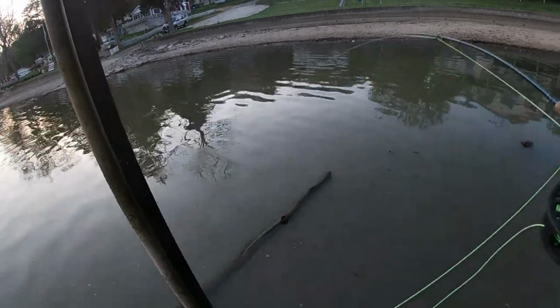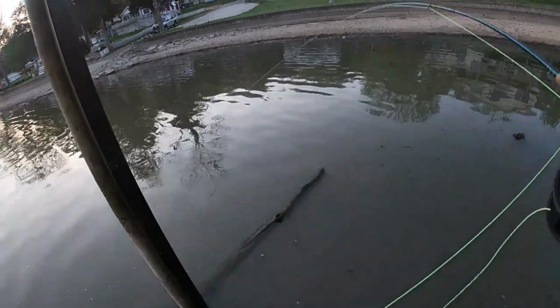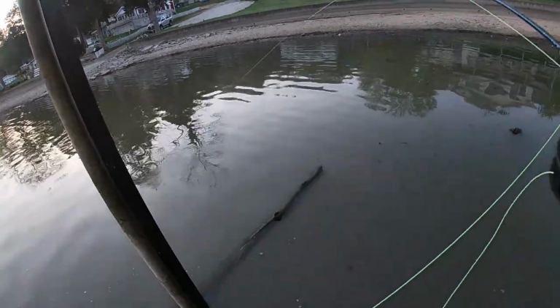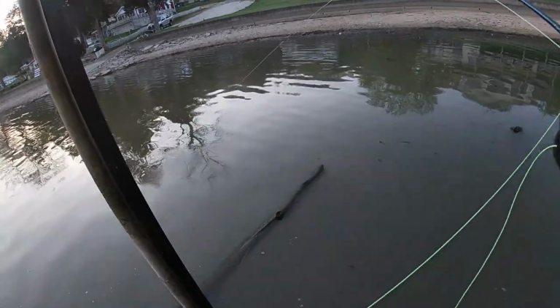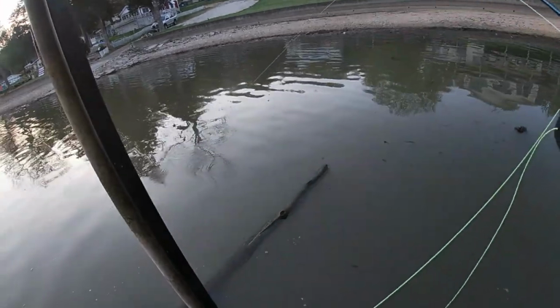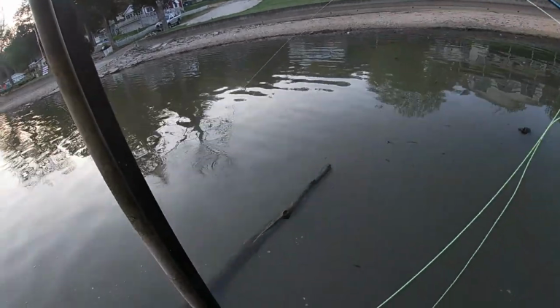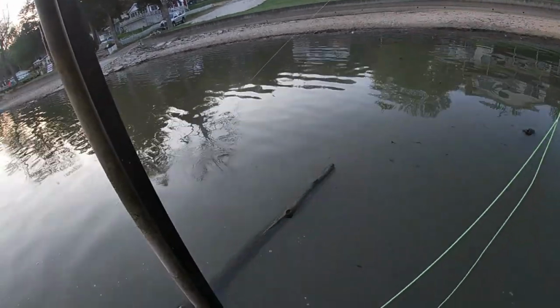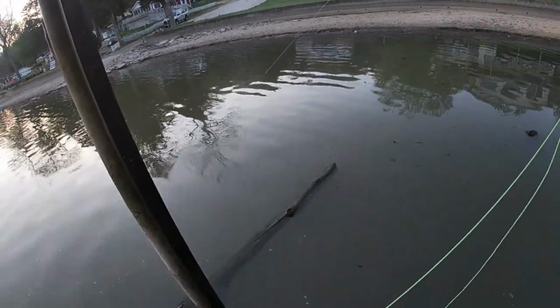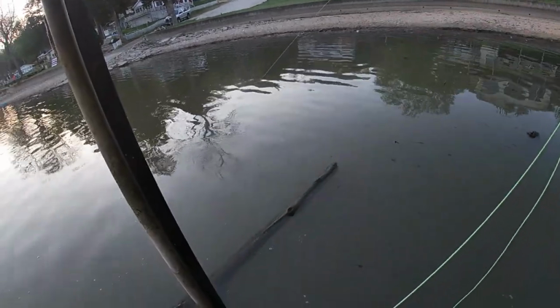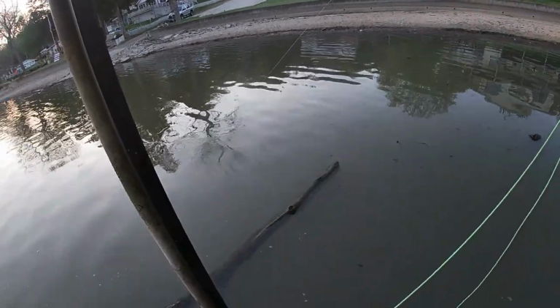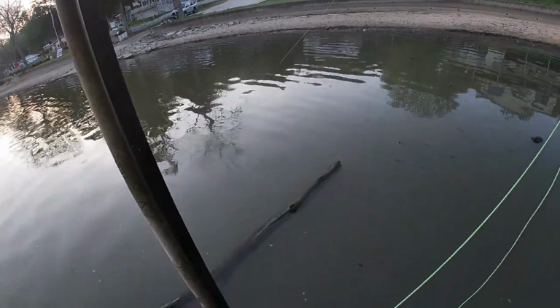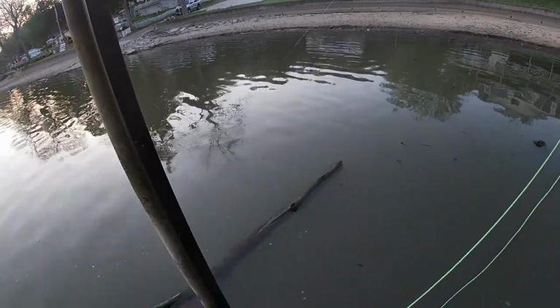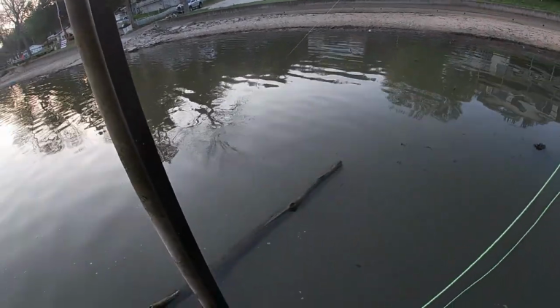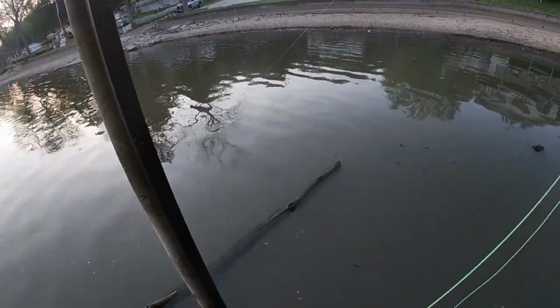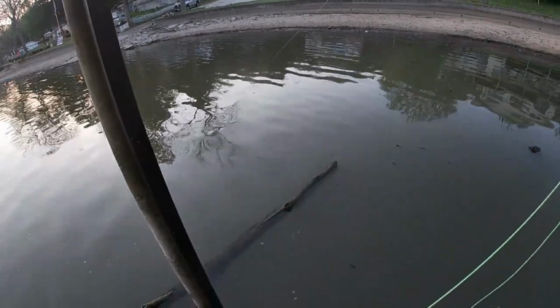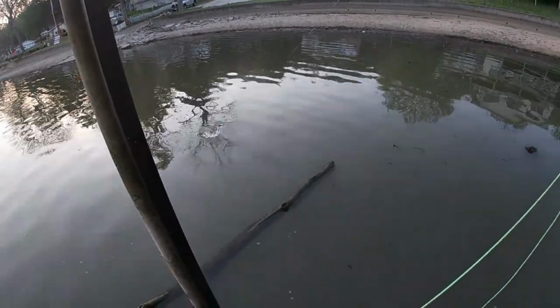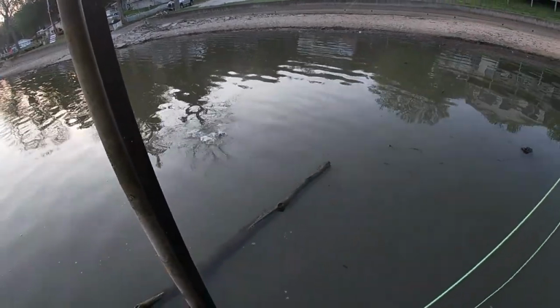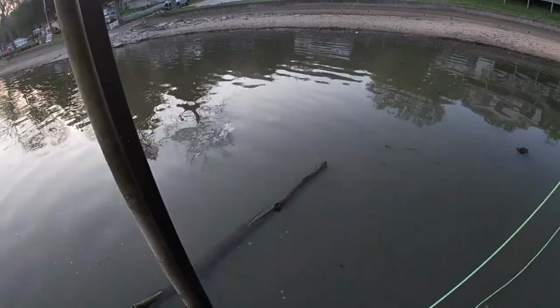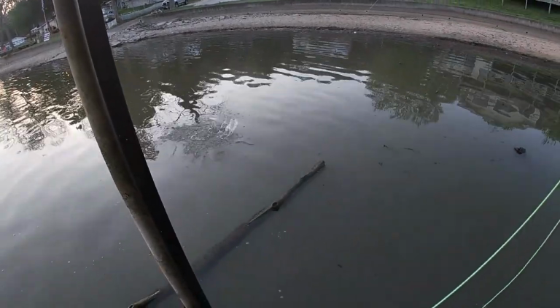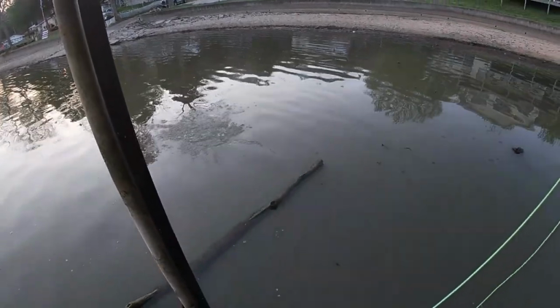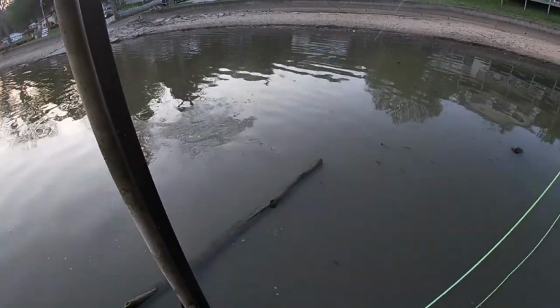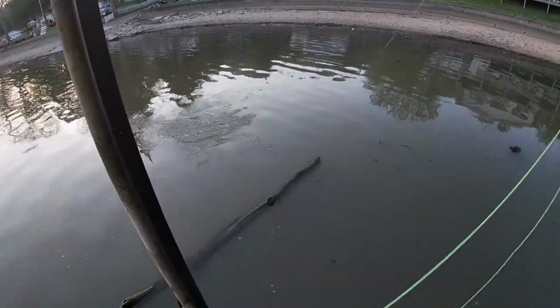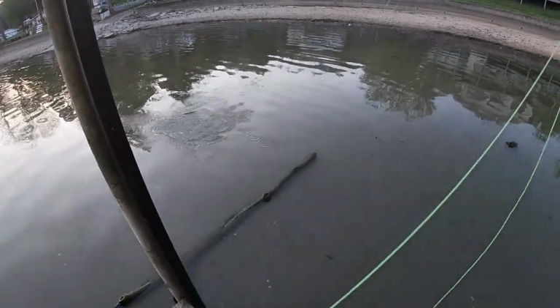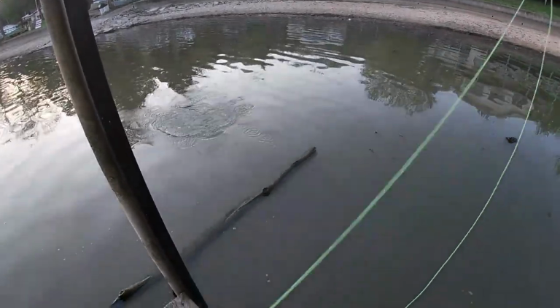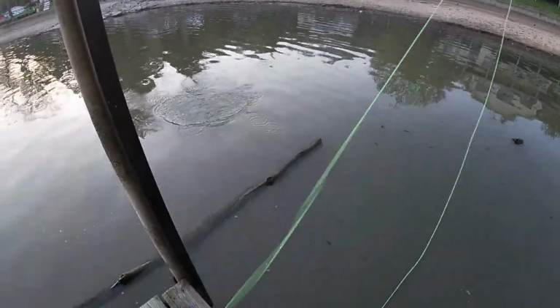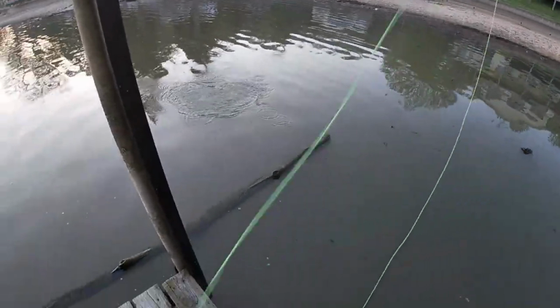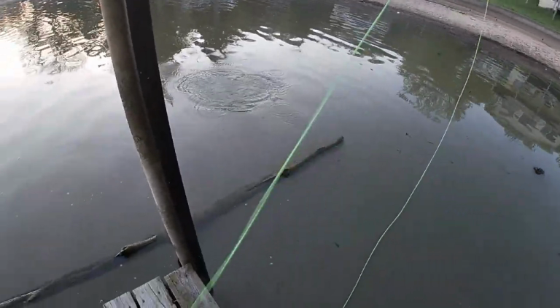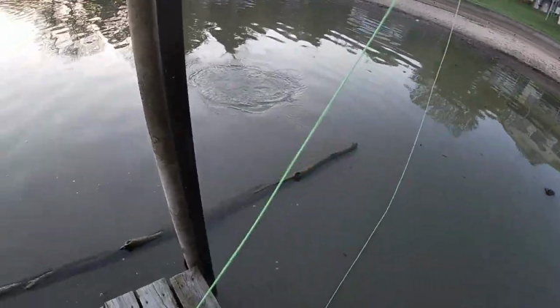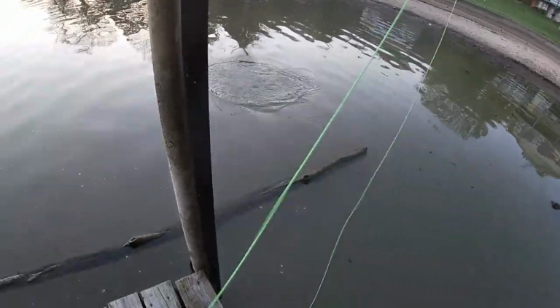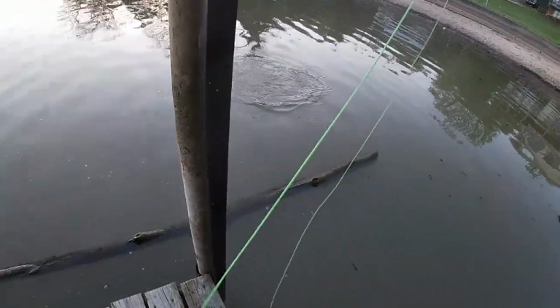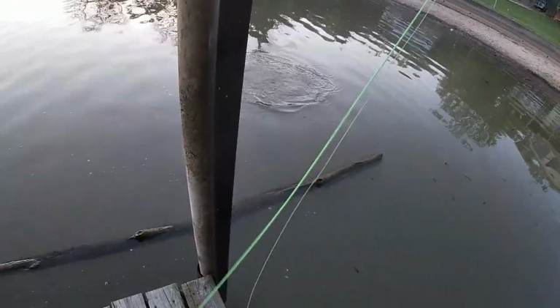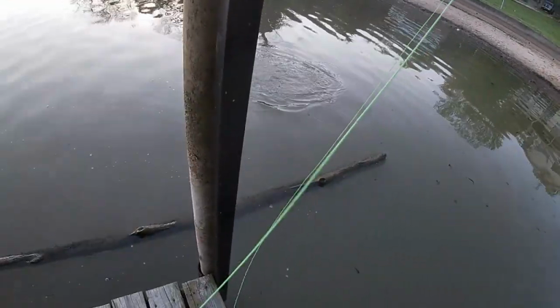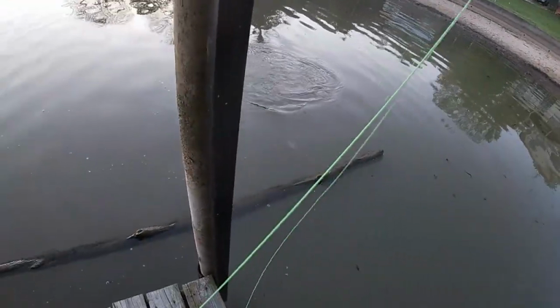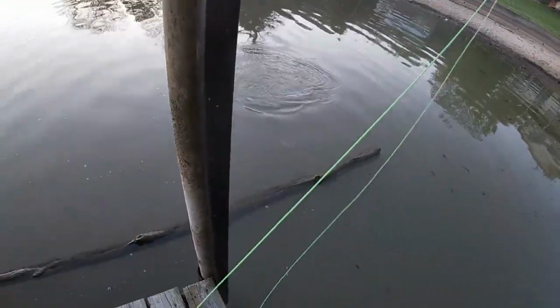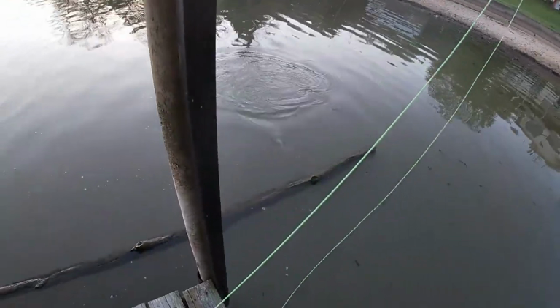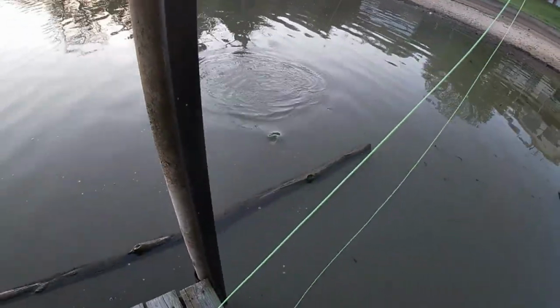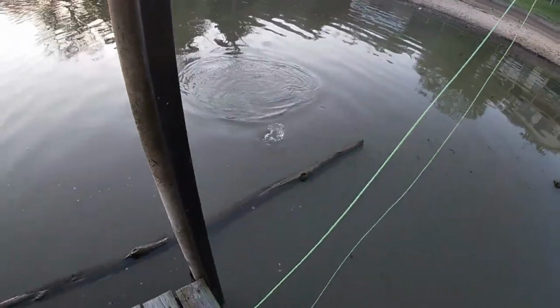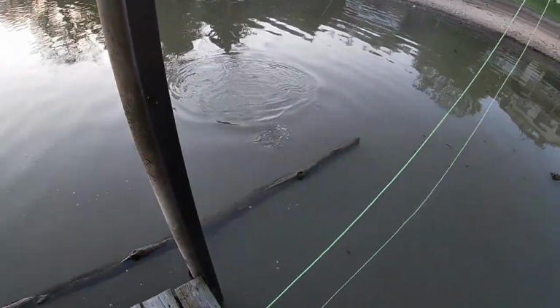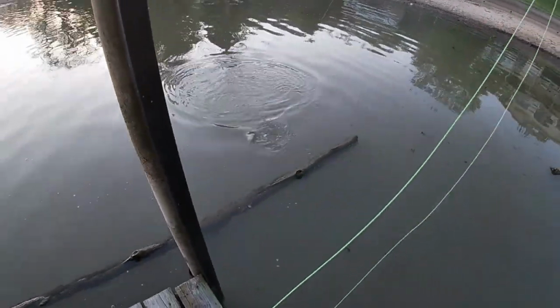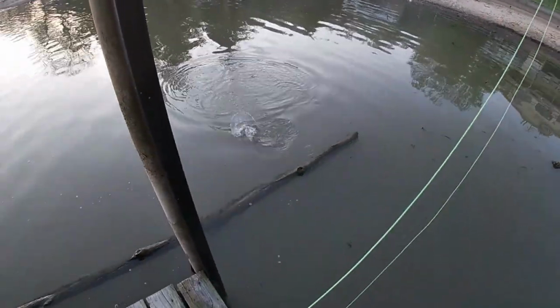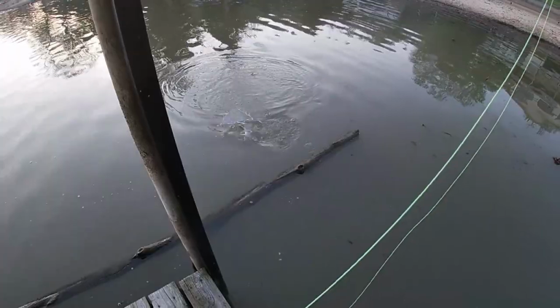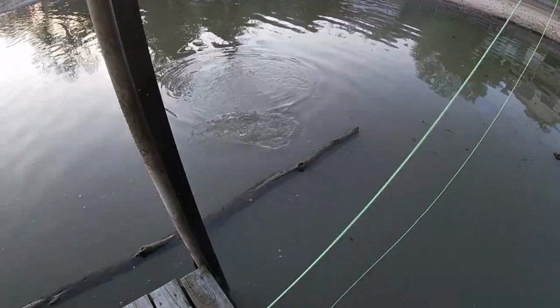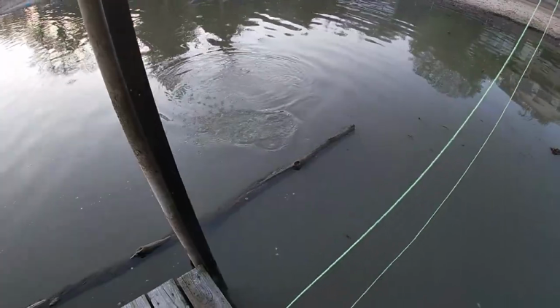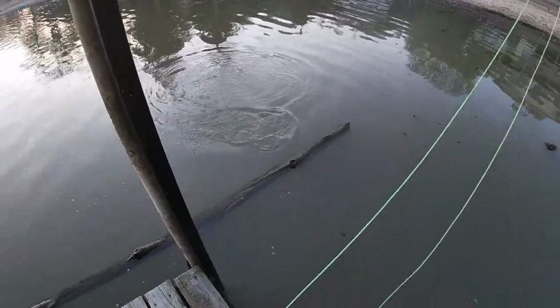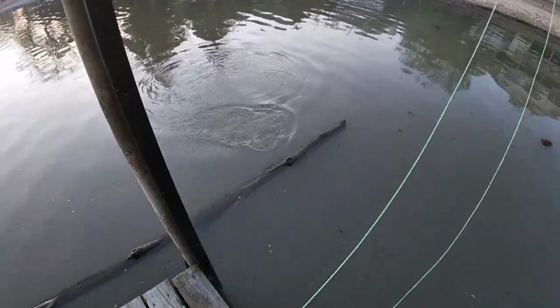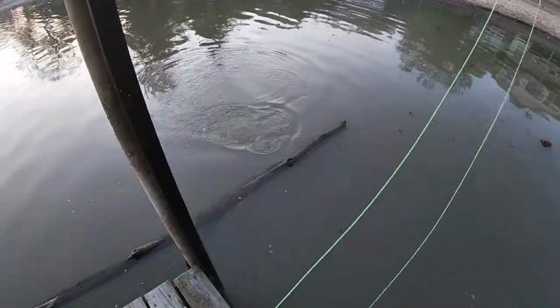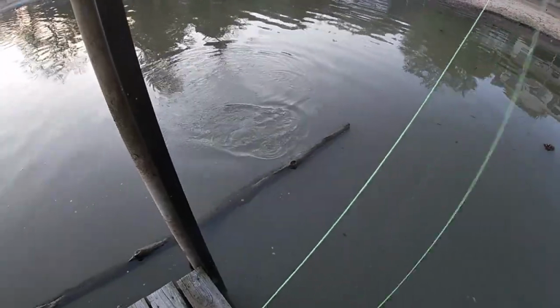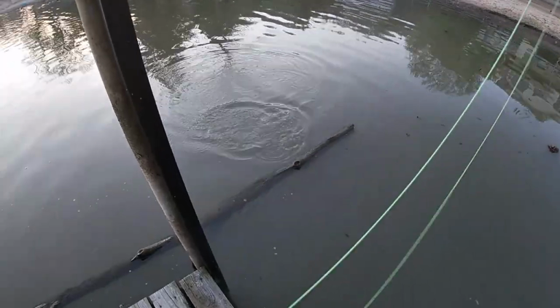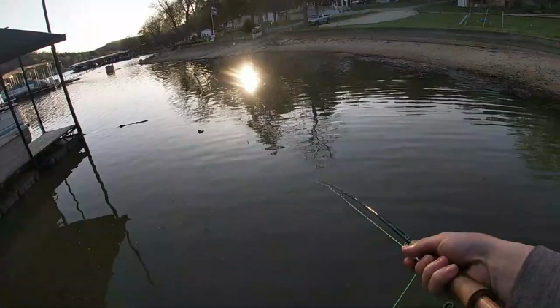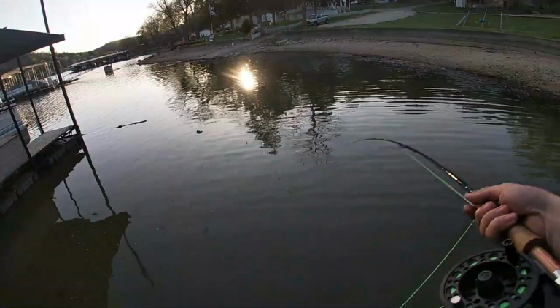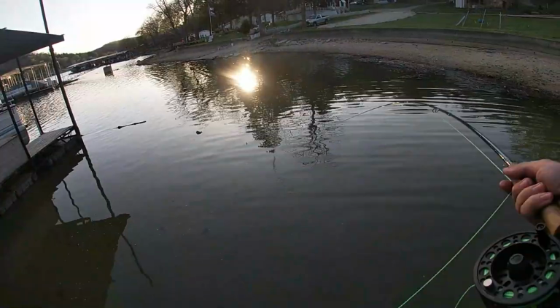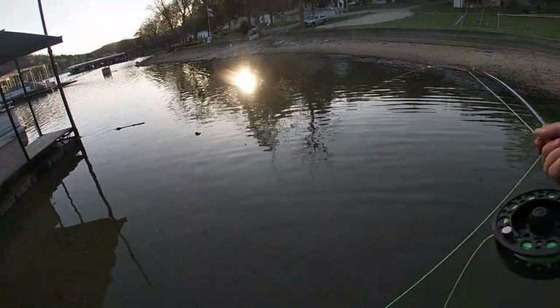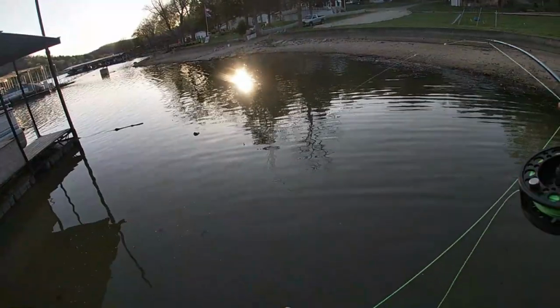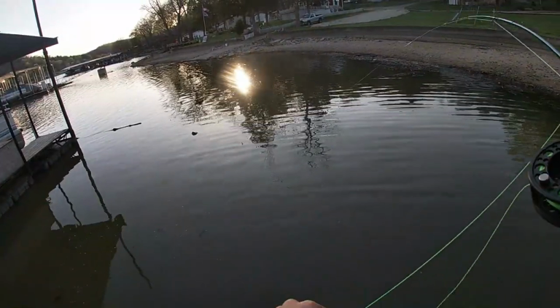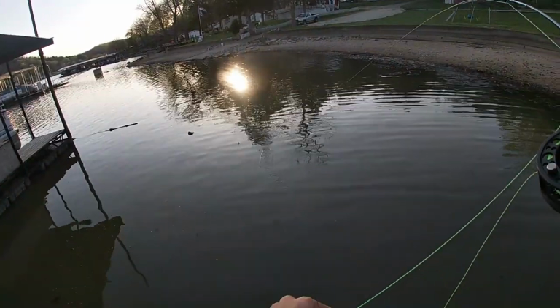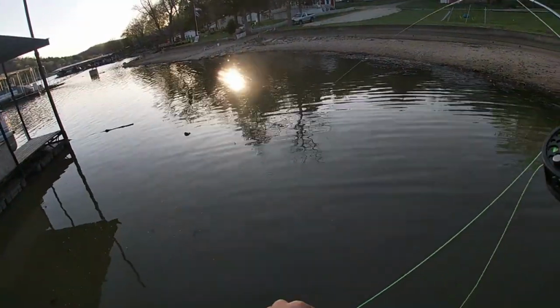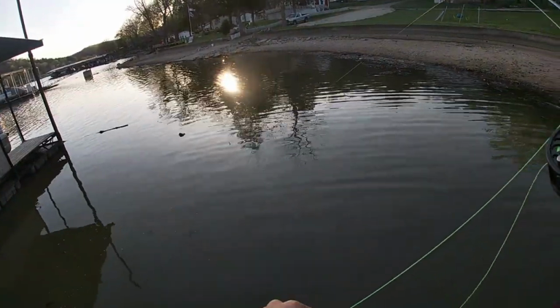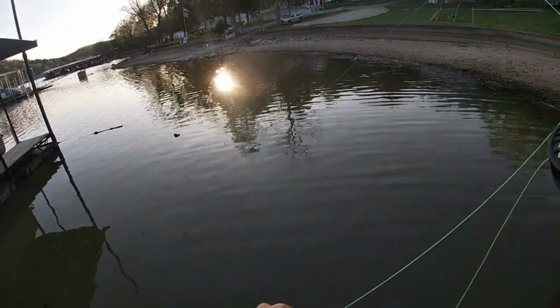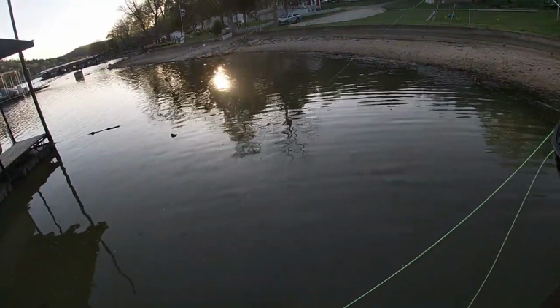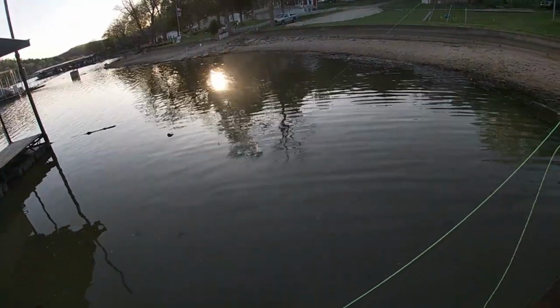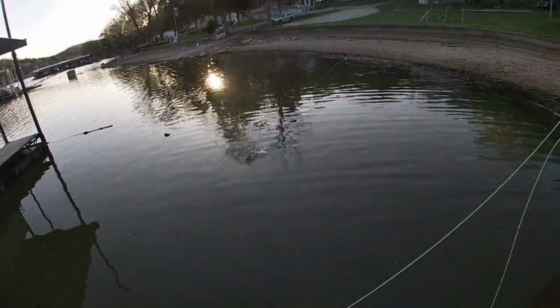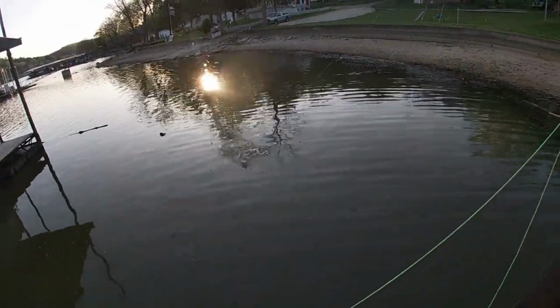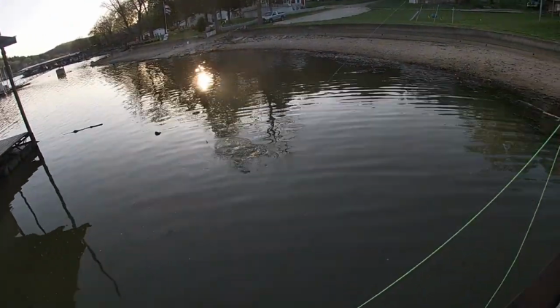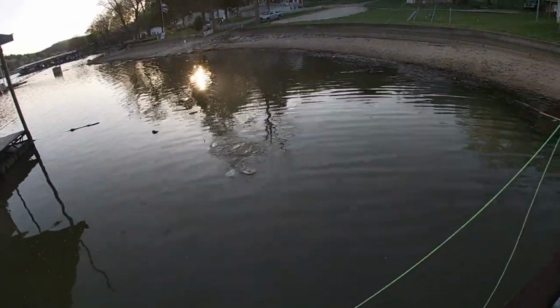Right there. He's getting underneath that log. Here he is. Three in a row.